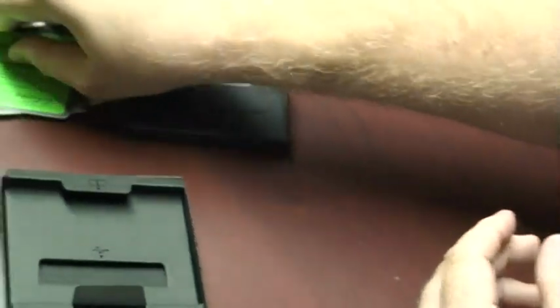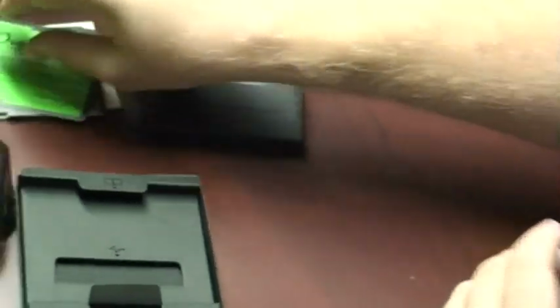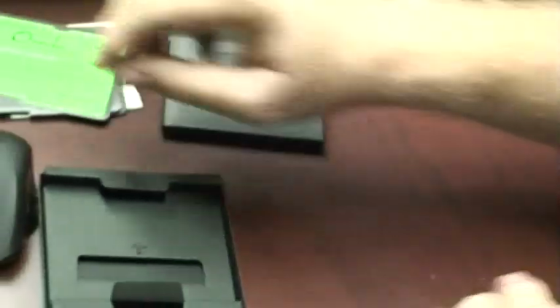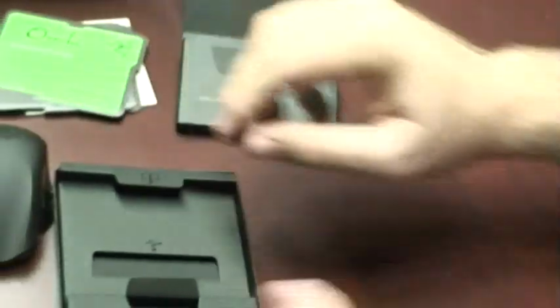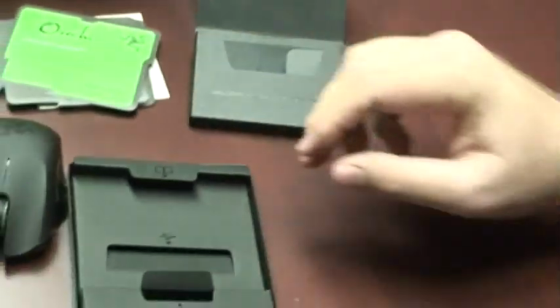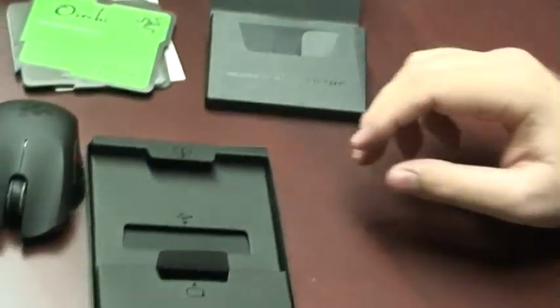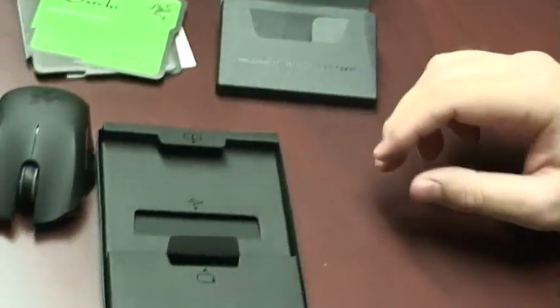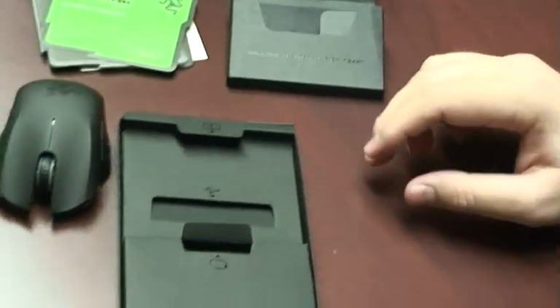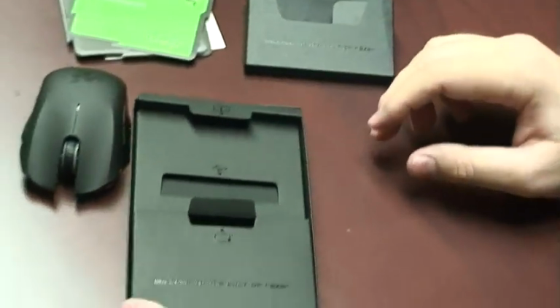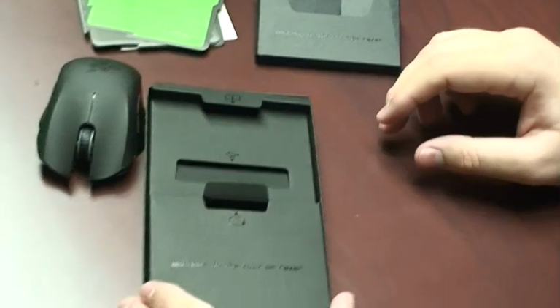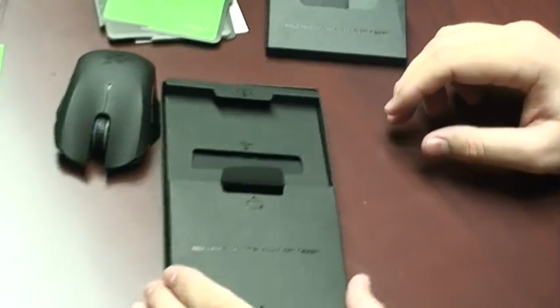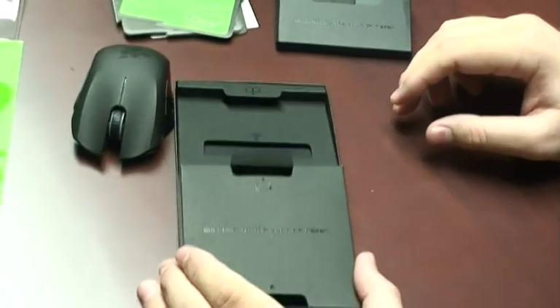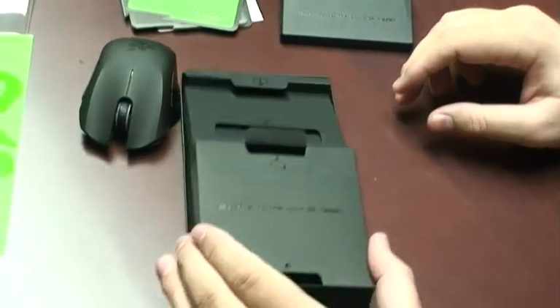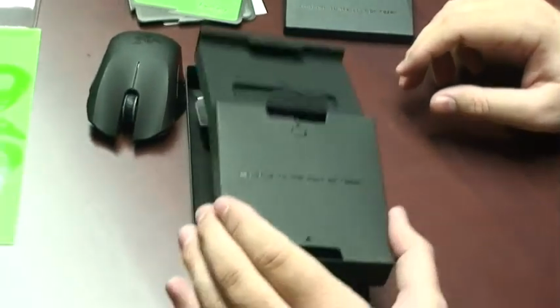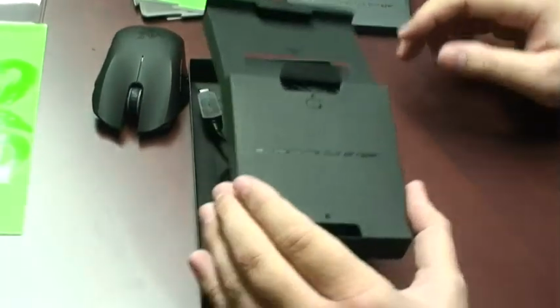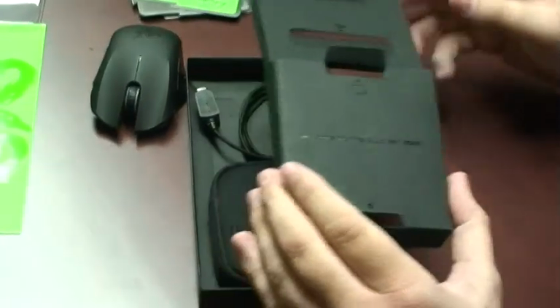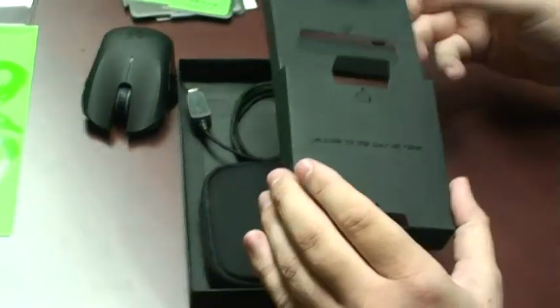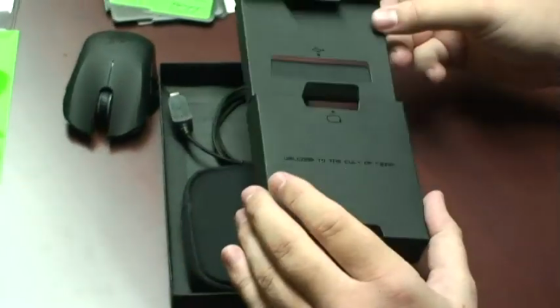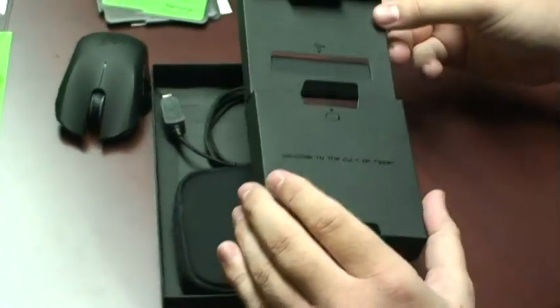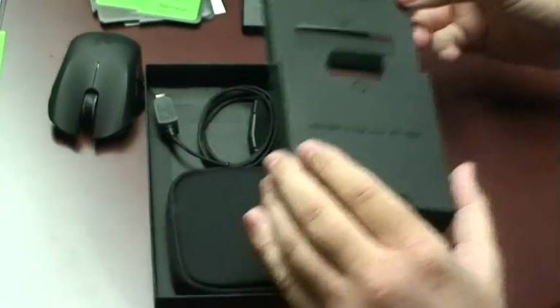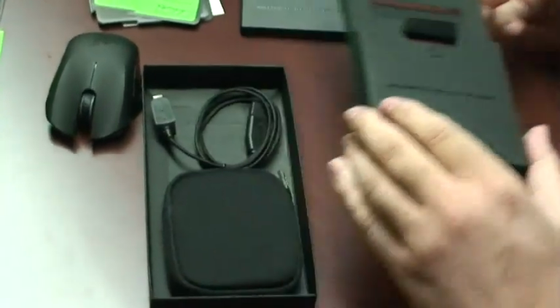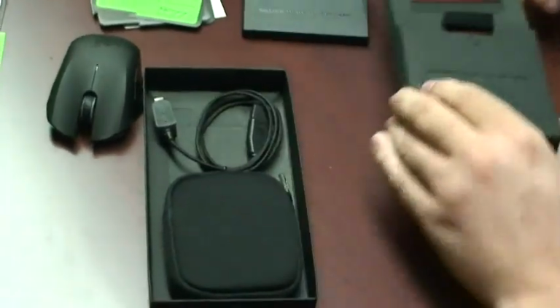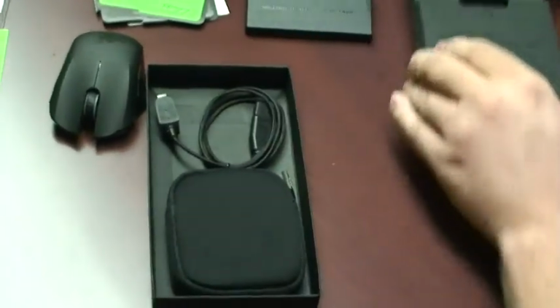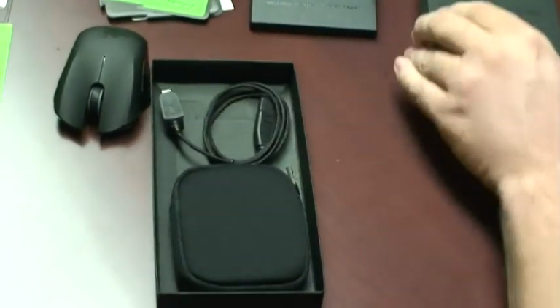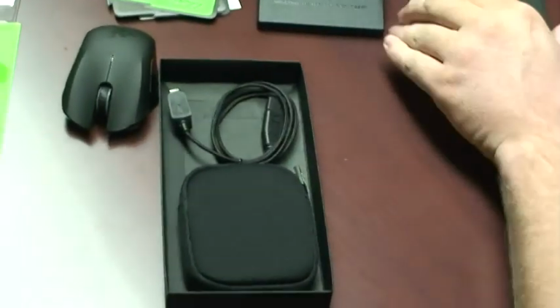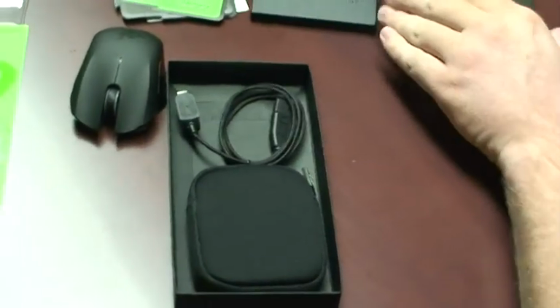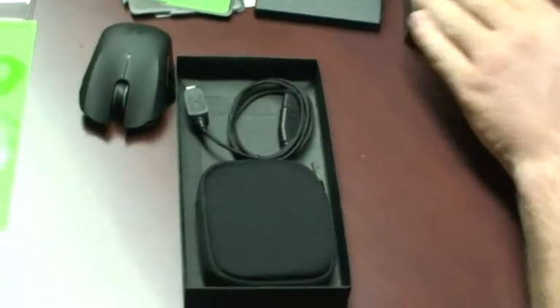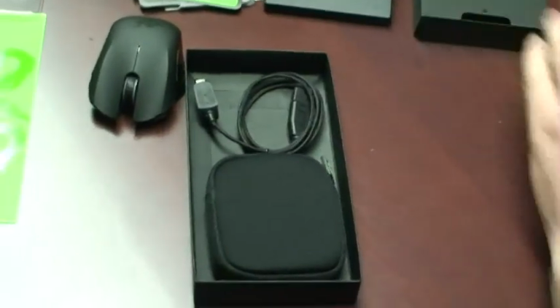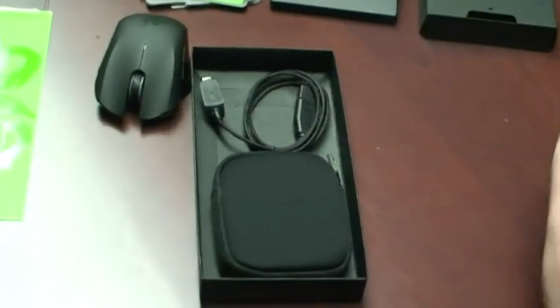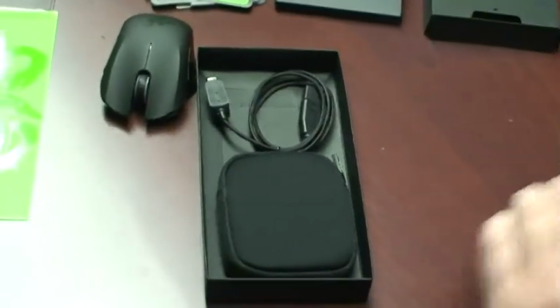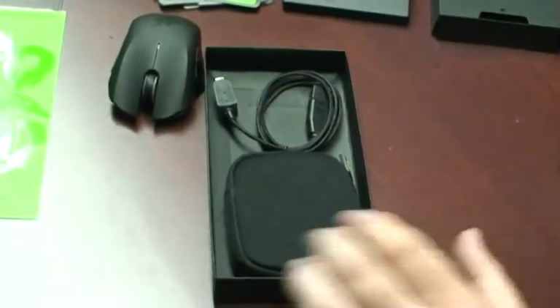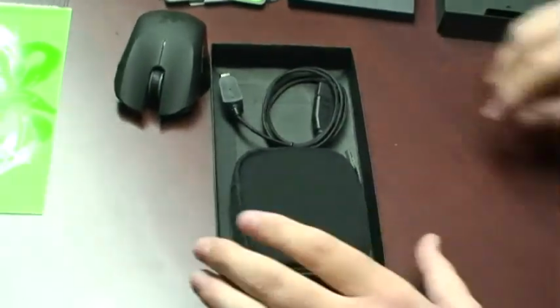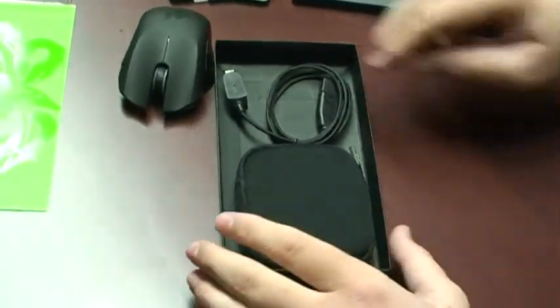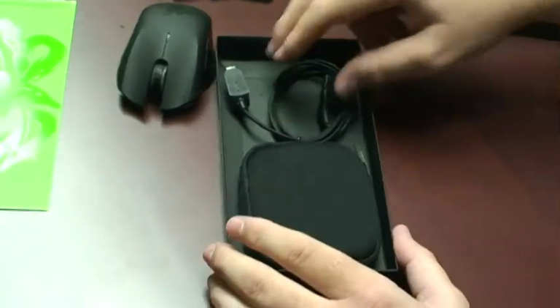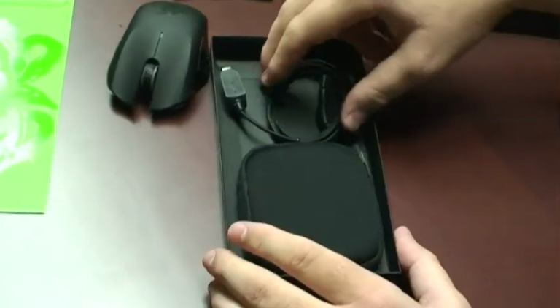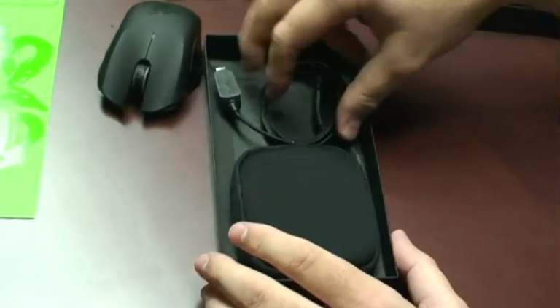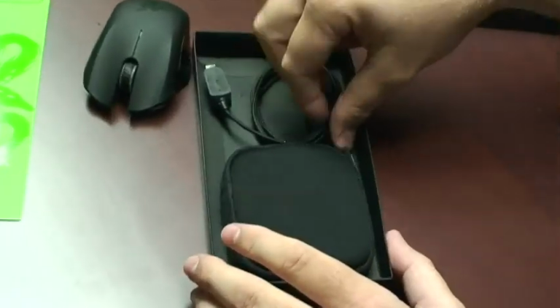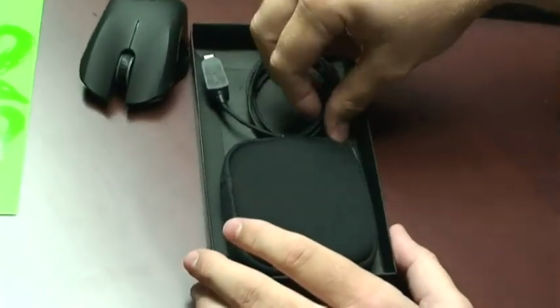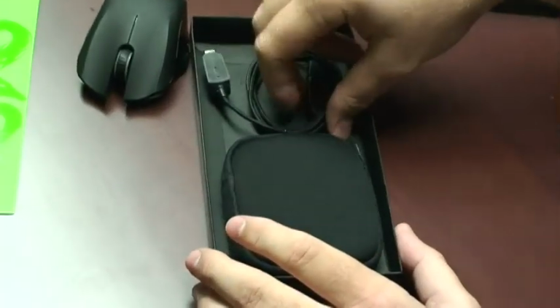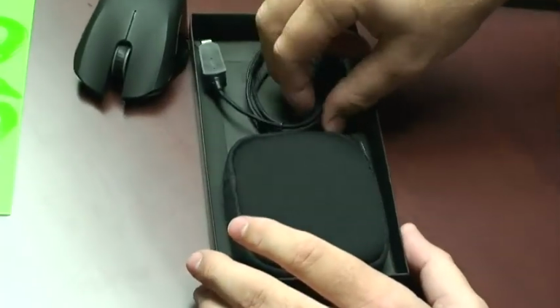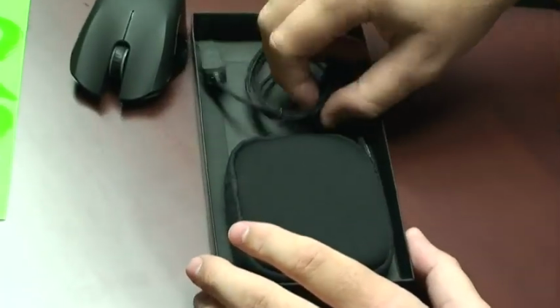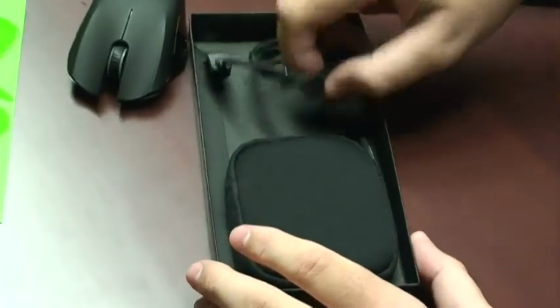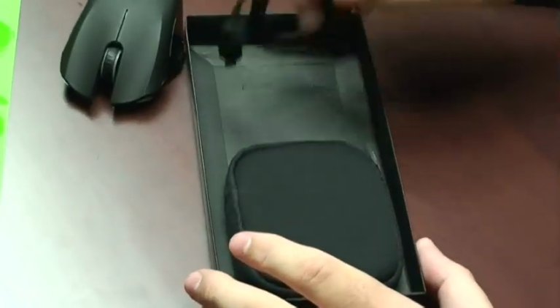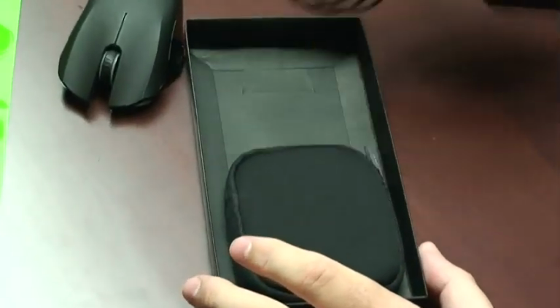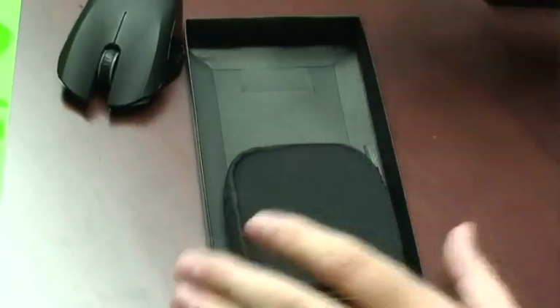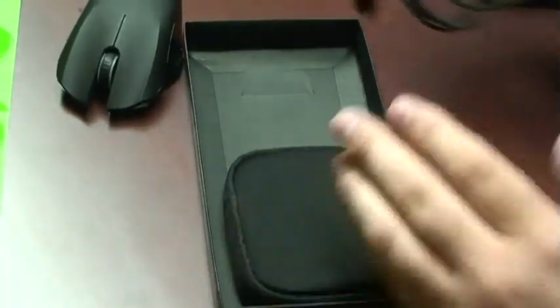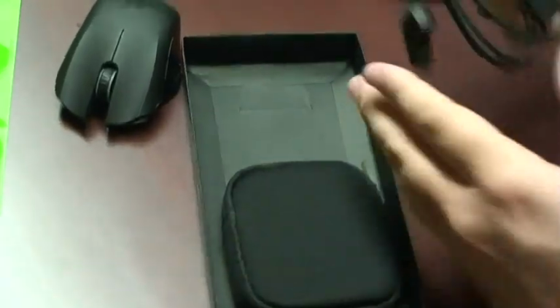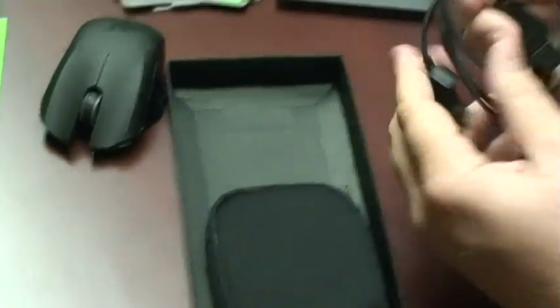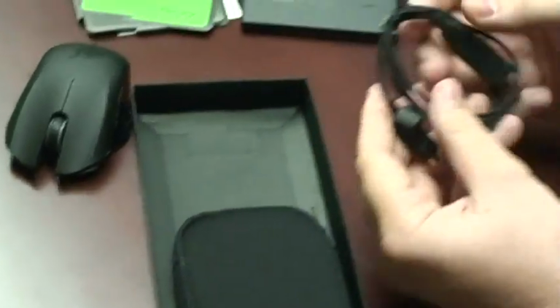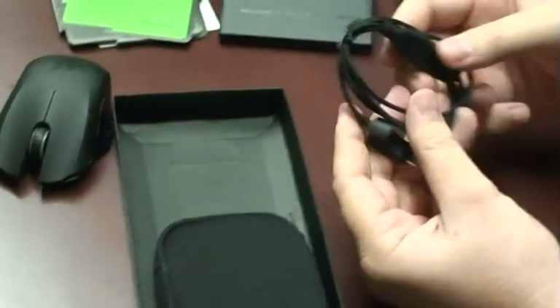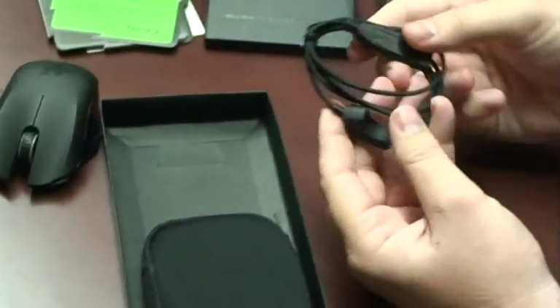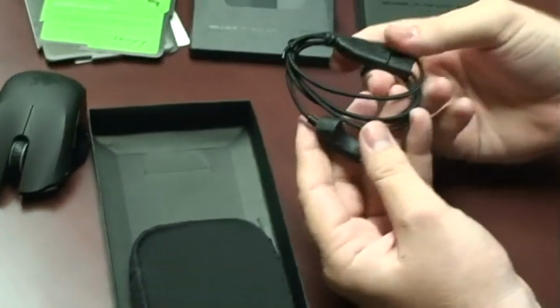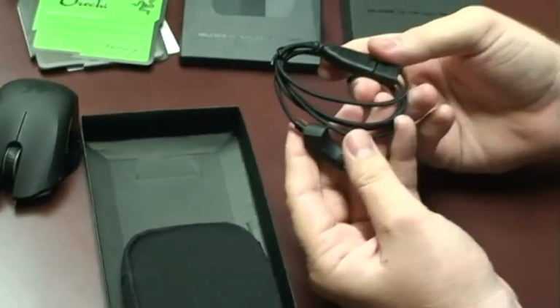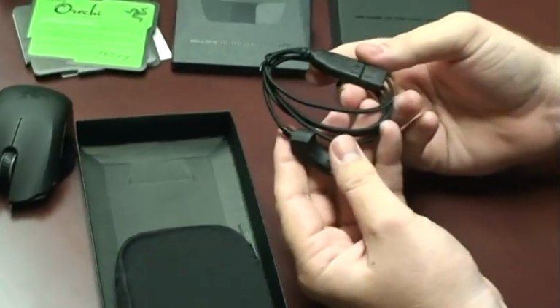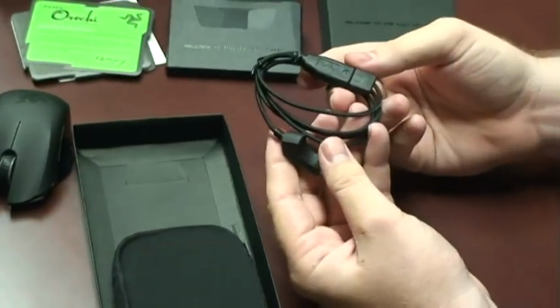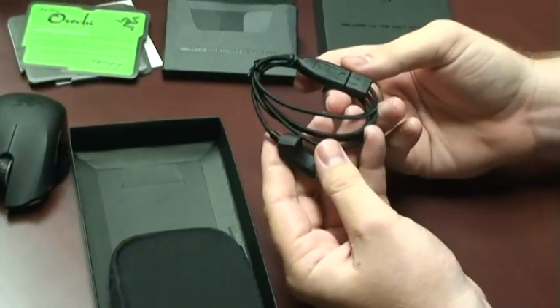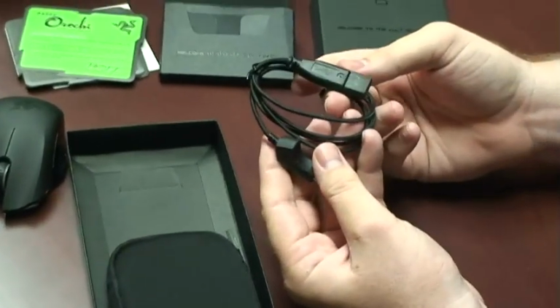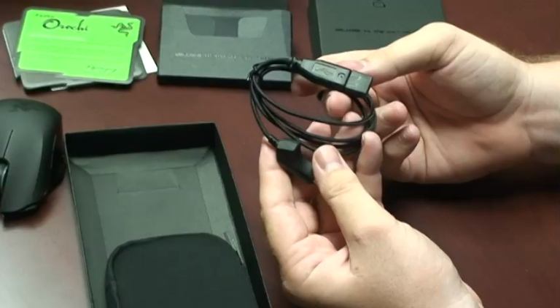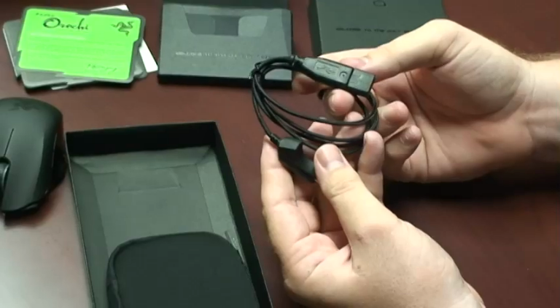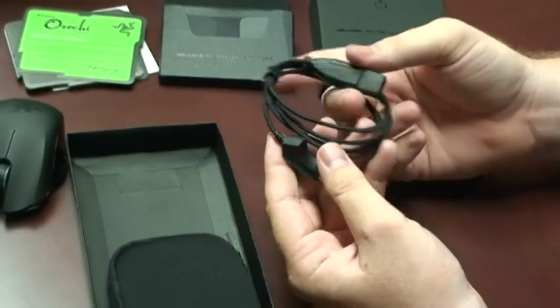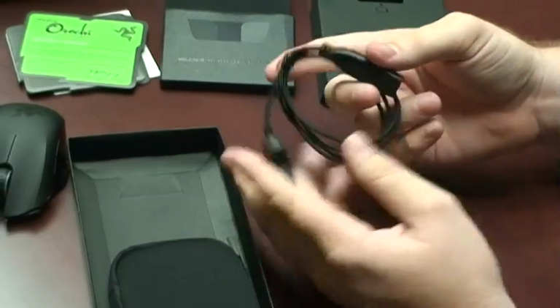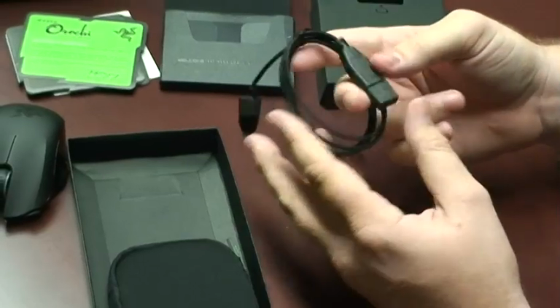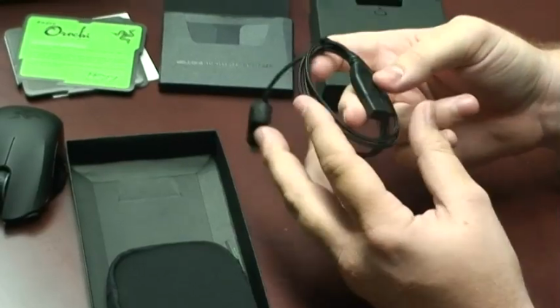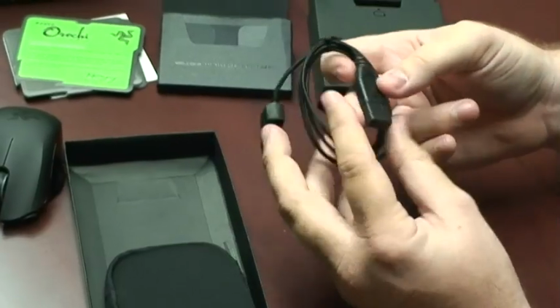Taking a look at the accessories now, we have the accessory pouch and the USB cable.